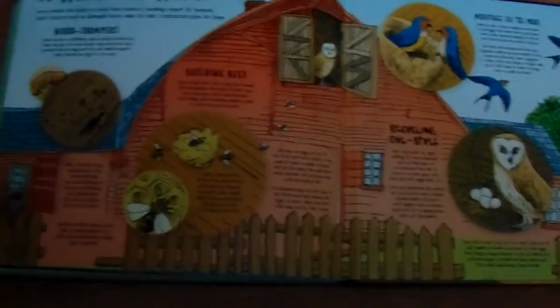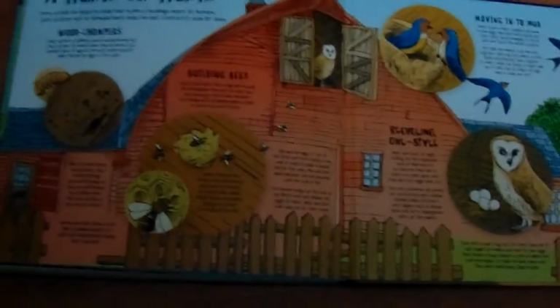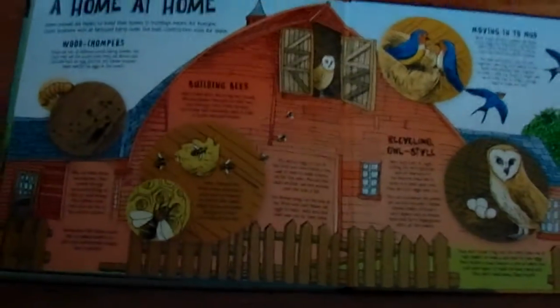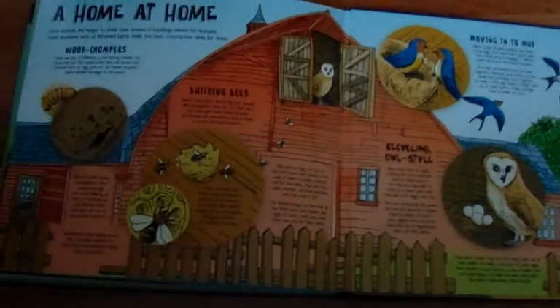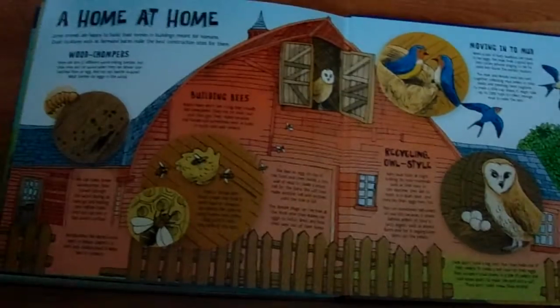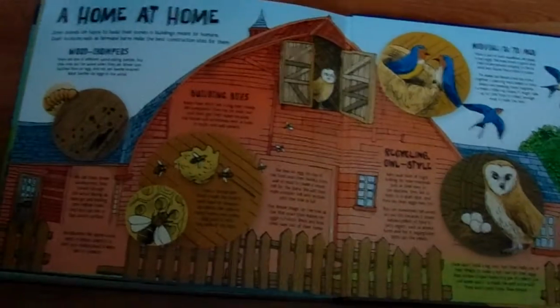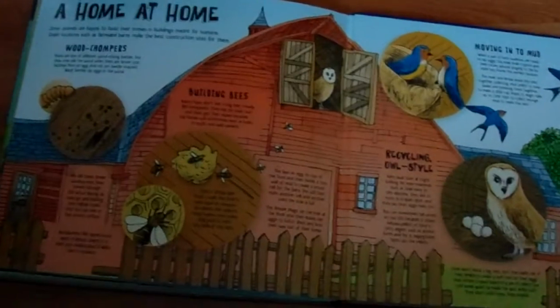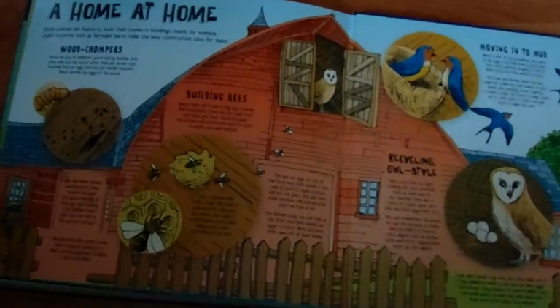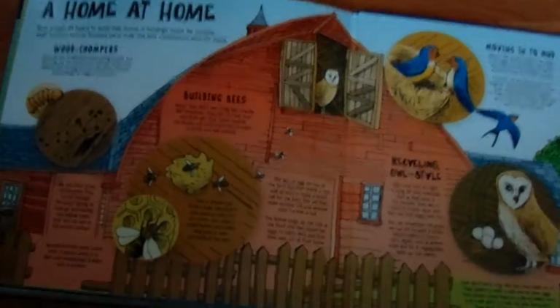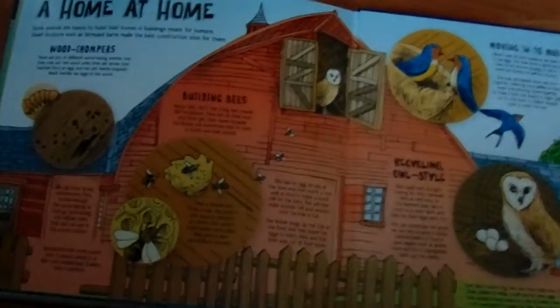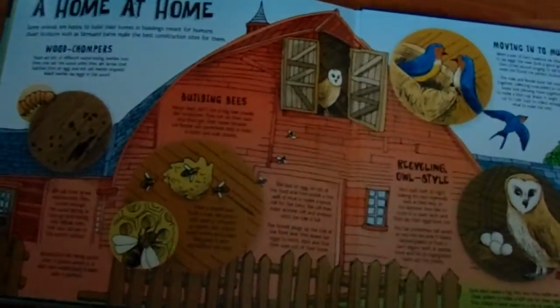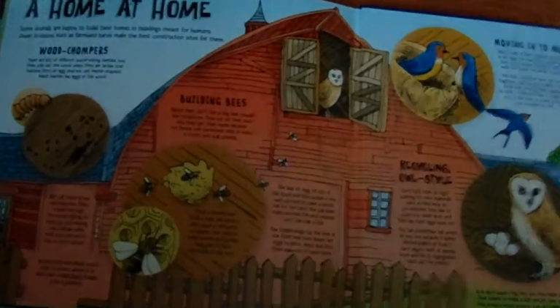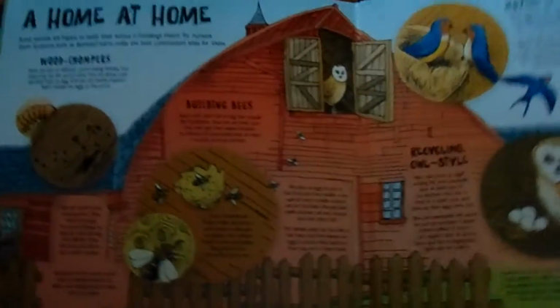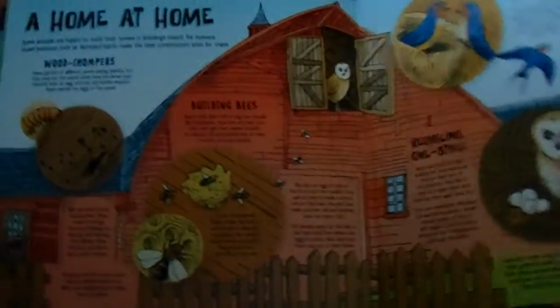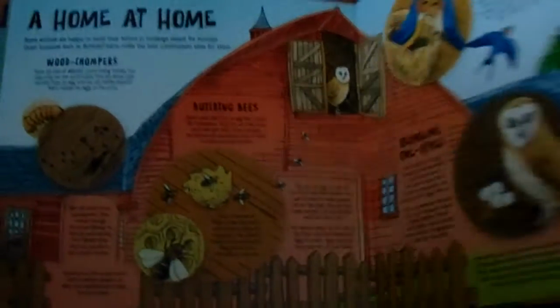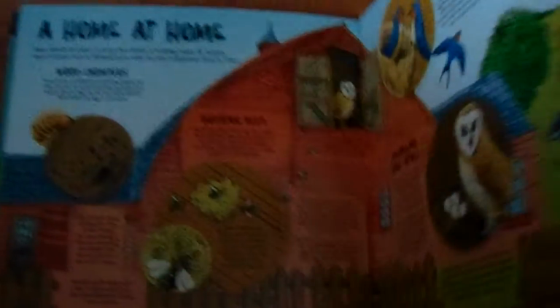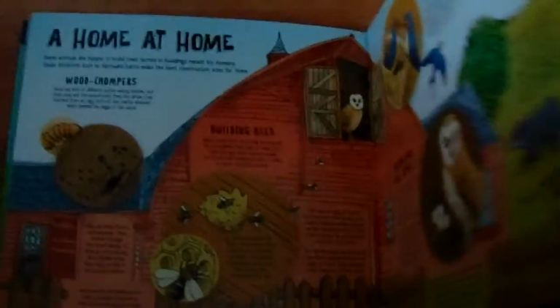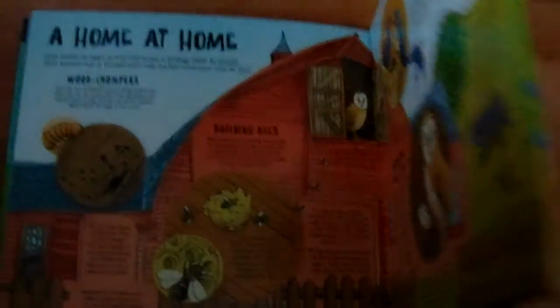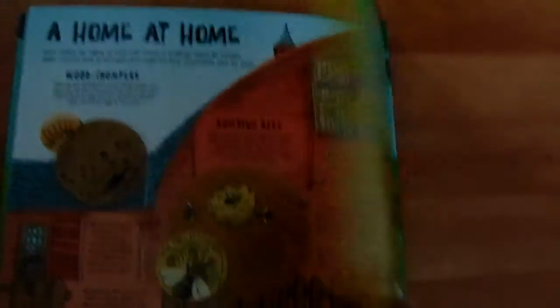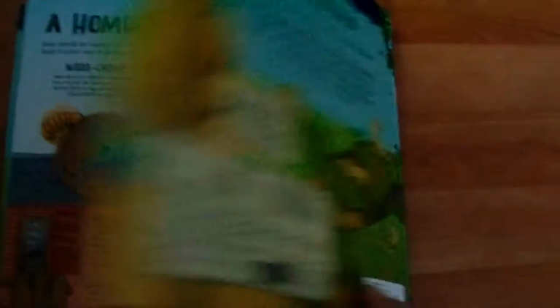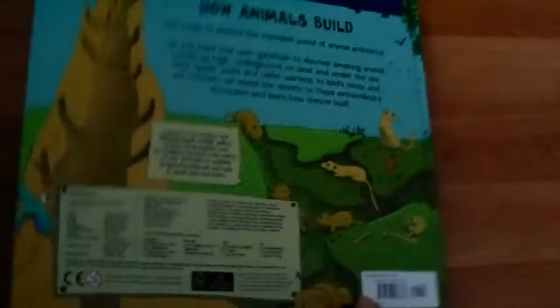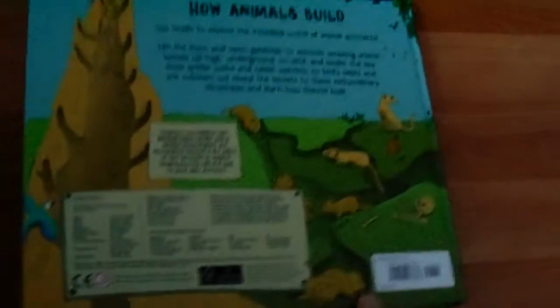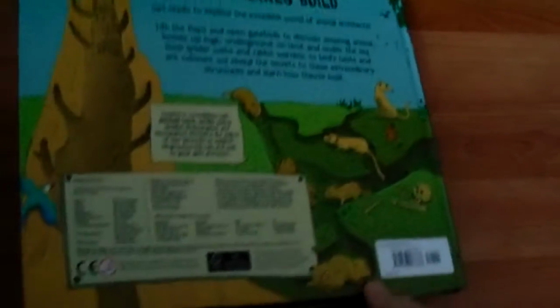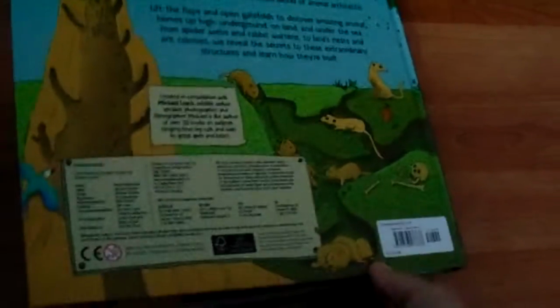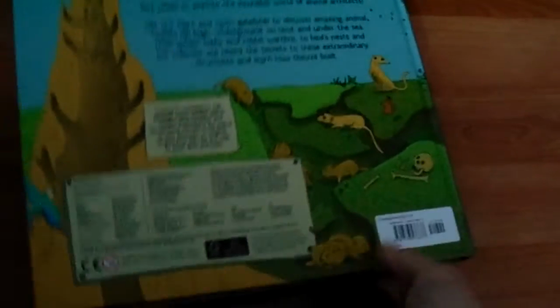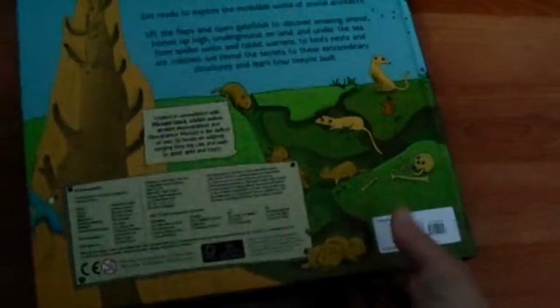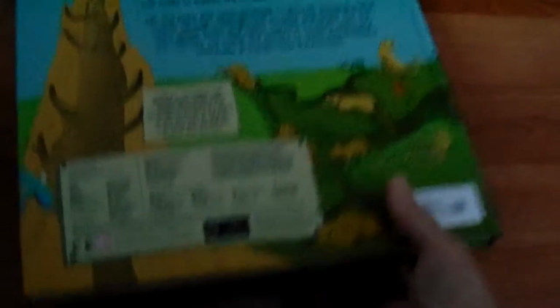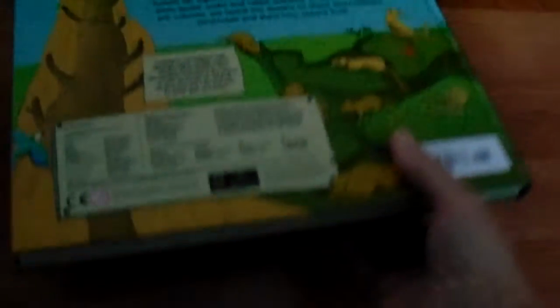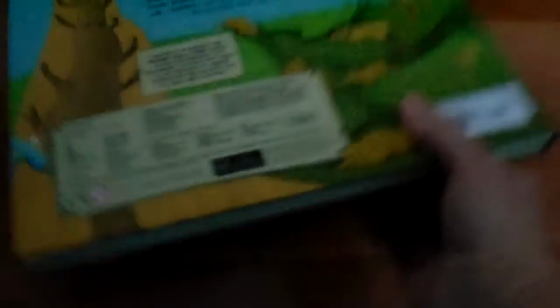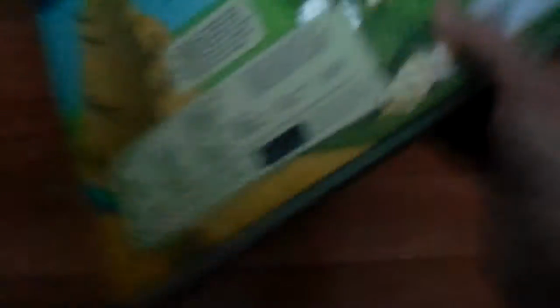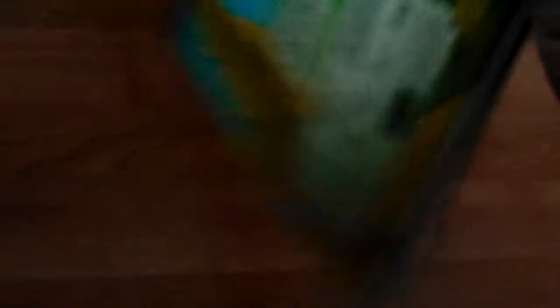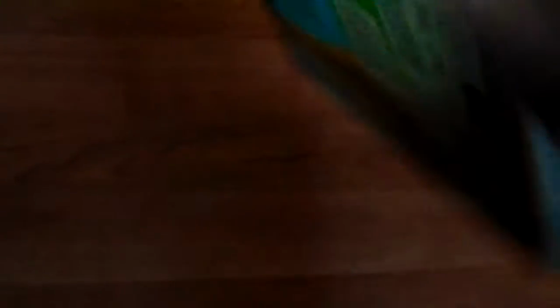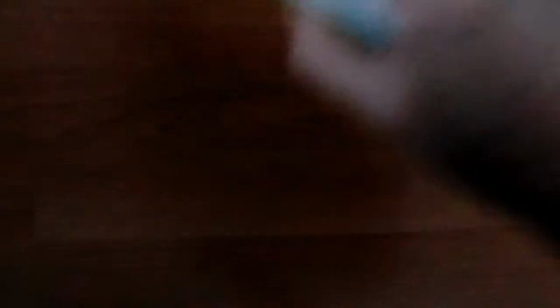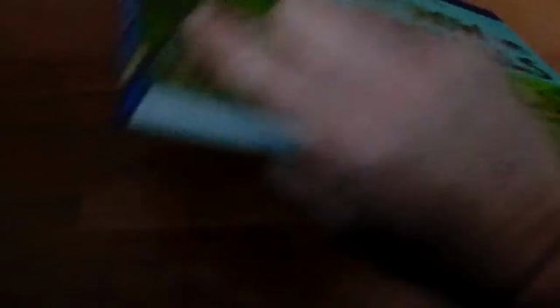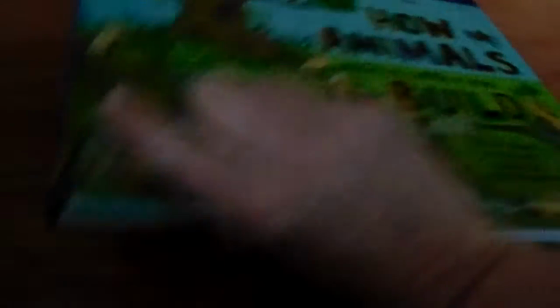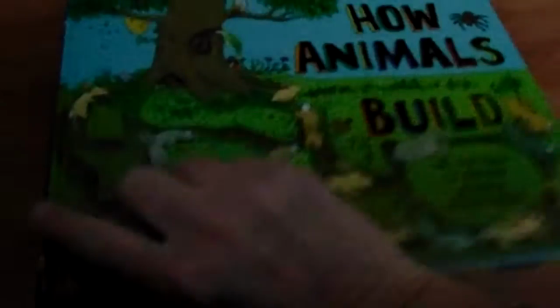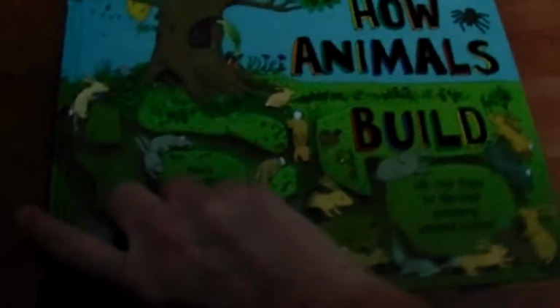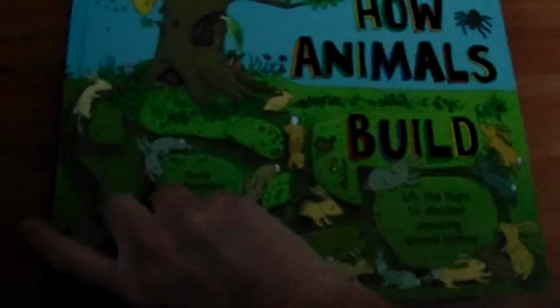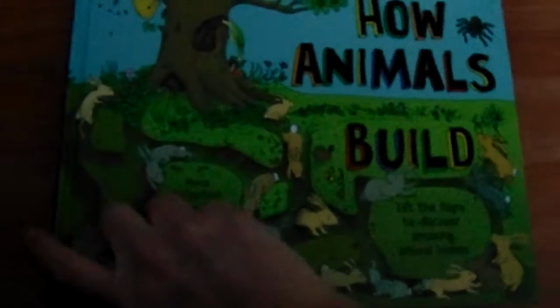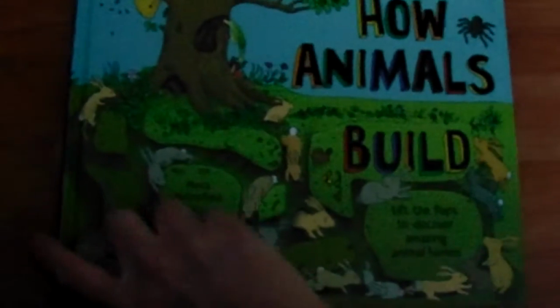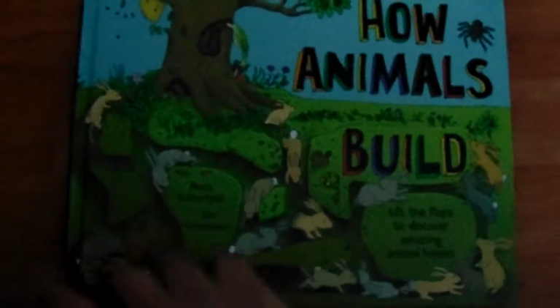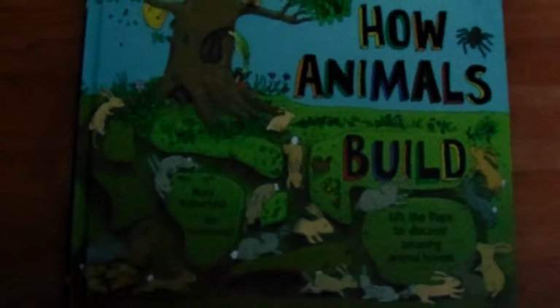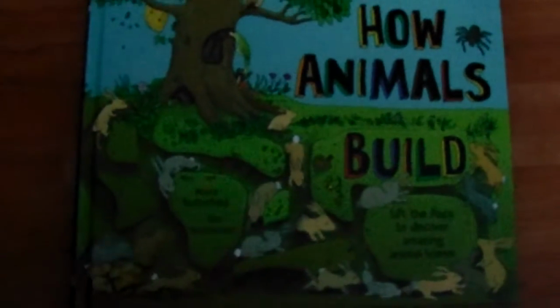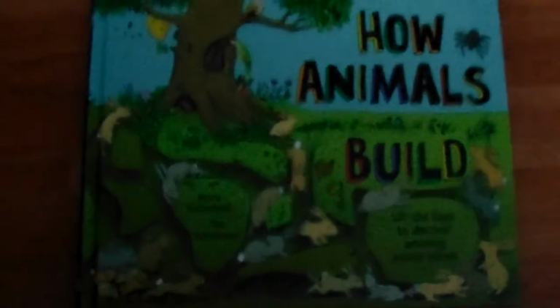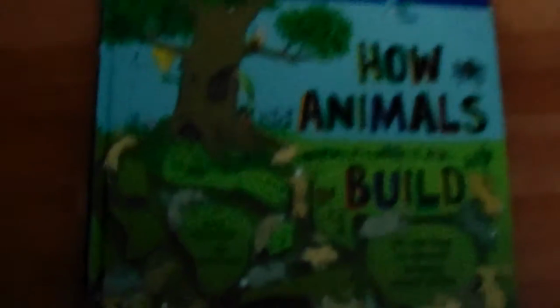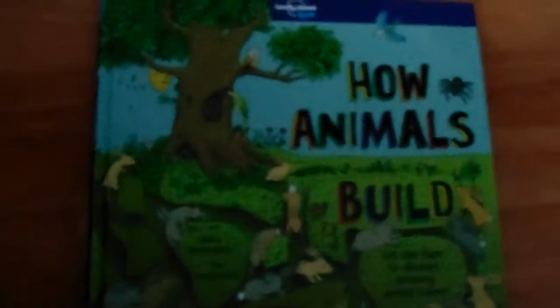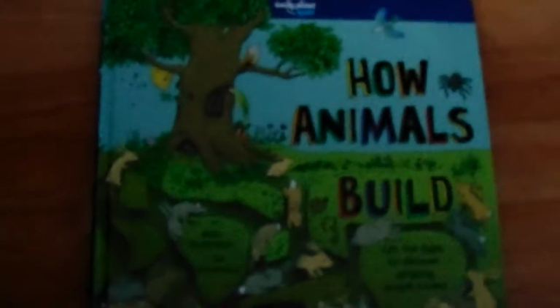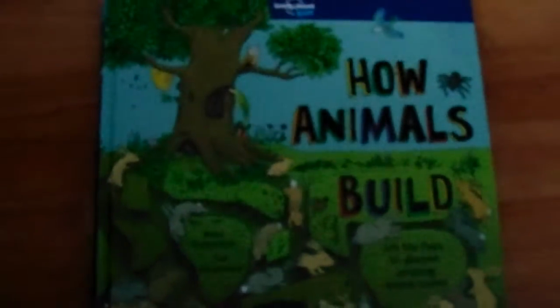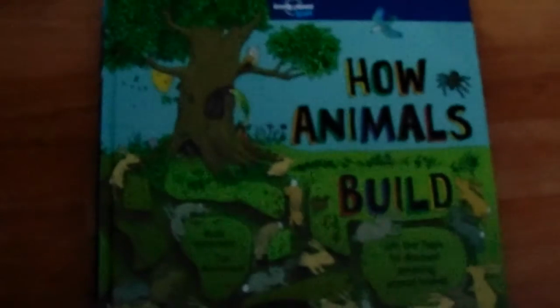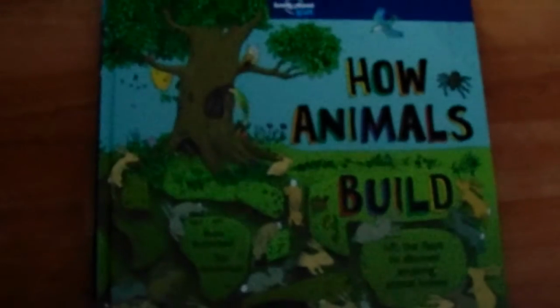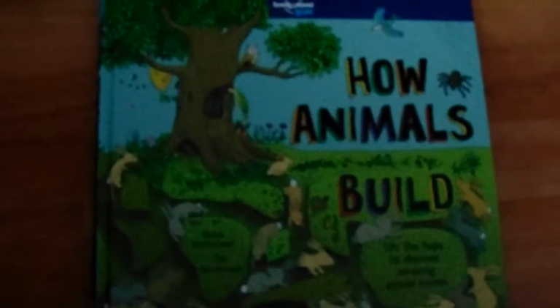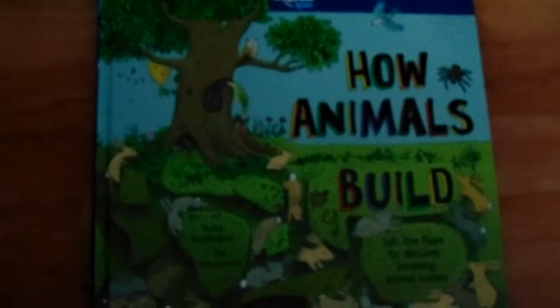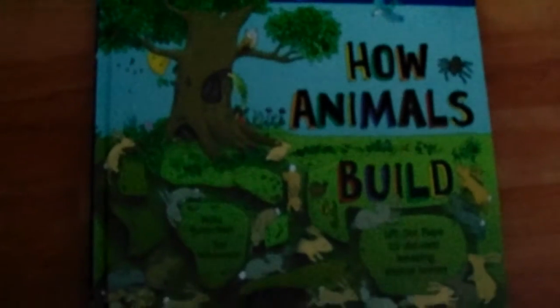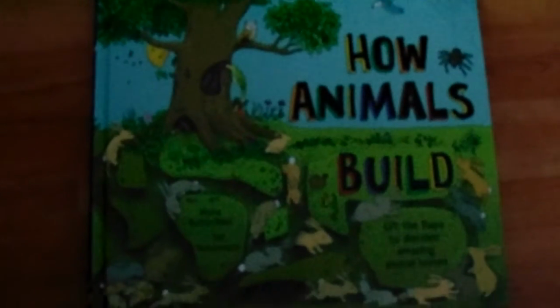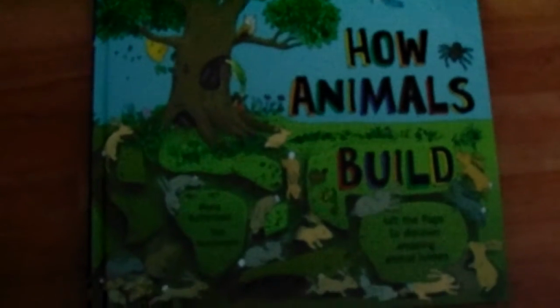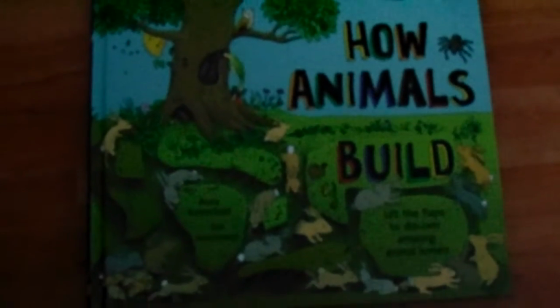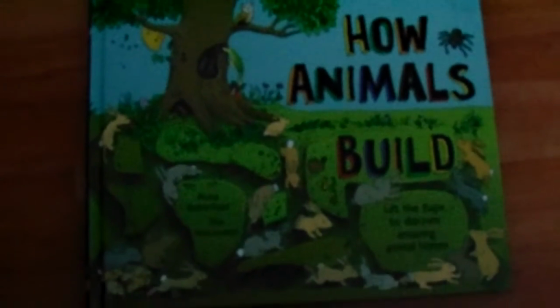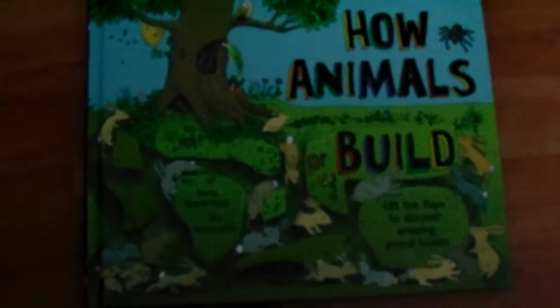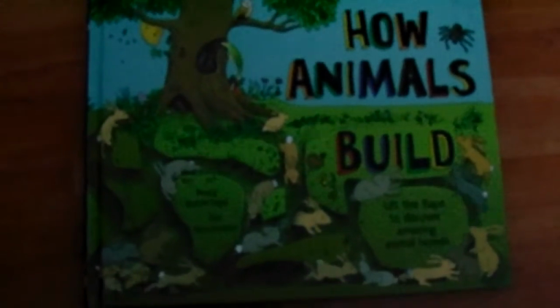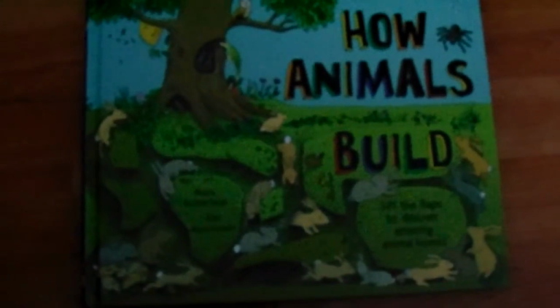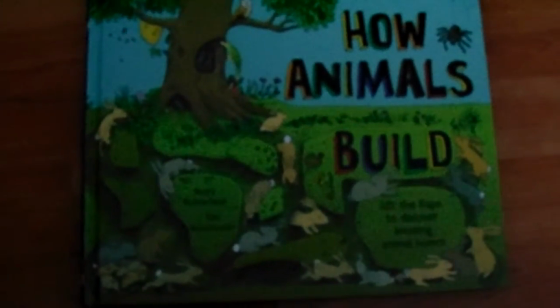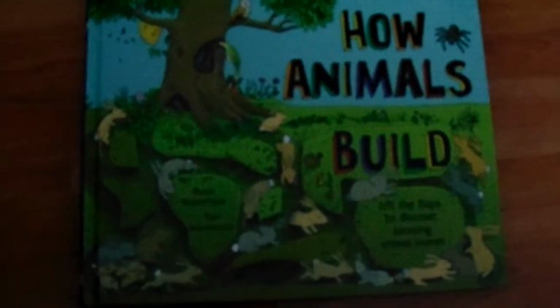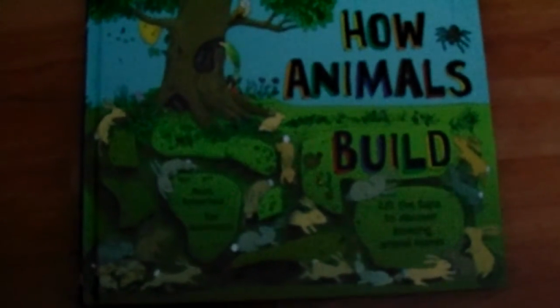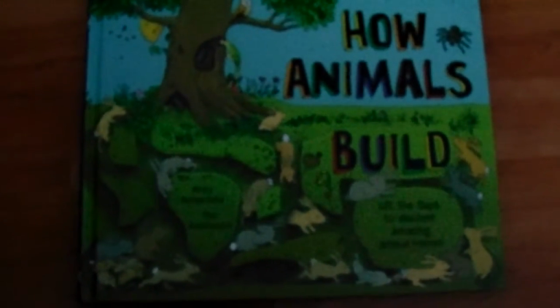Anyways, that is my review — or at least a quick look at the book, How Animals Build.